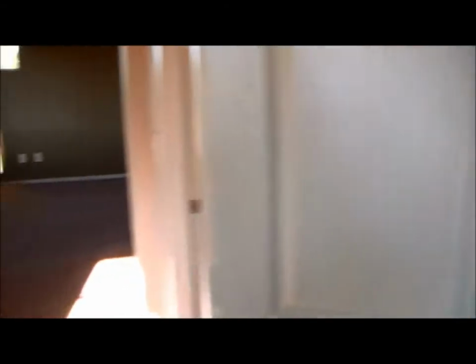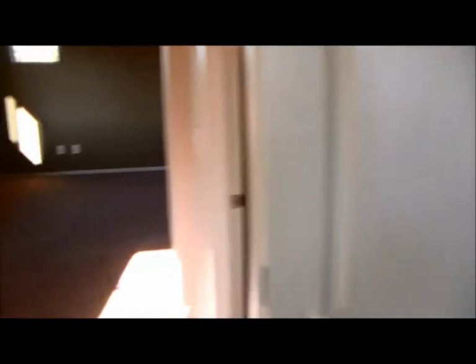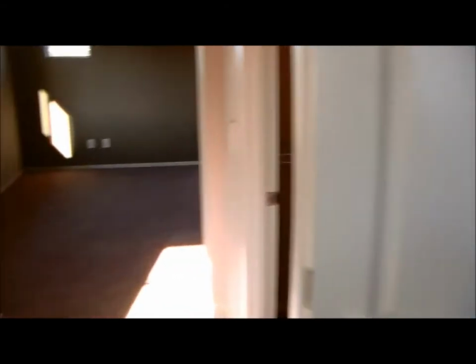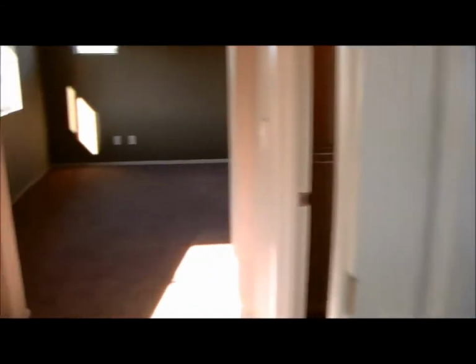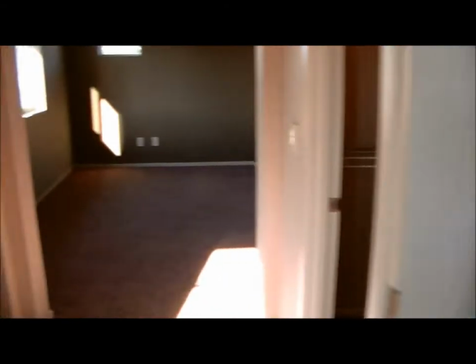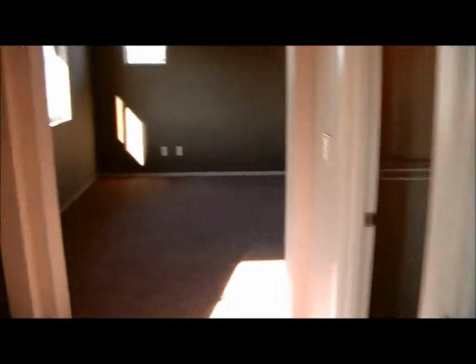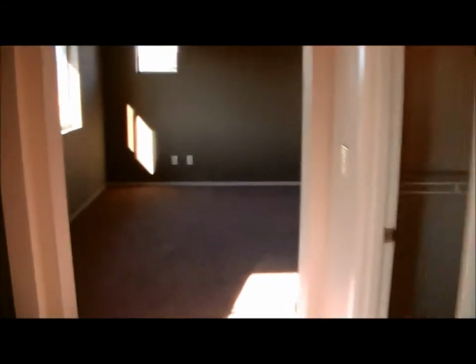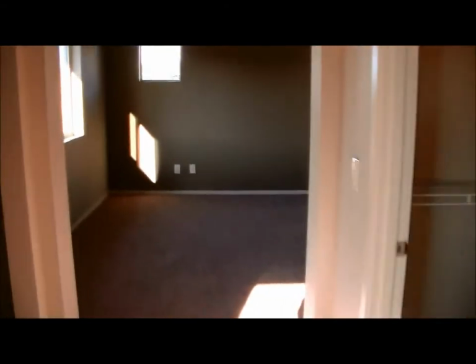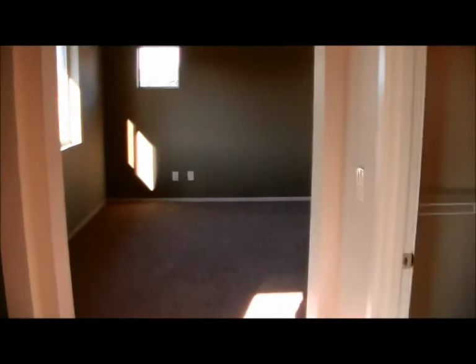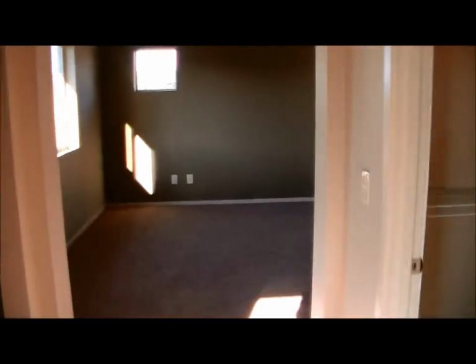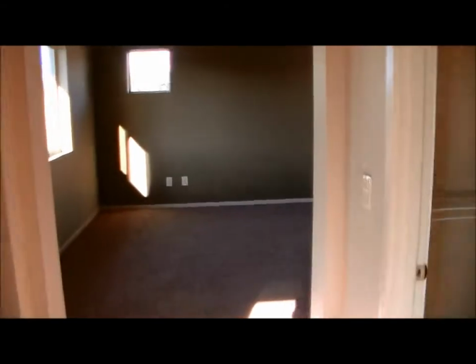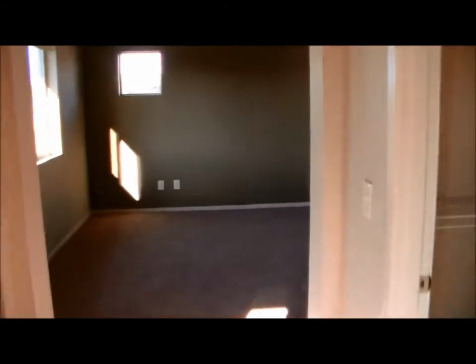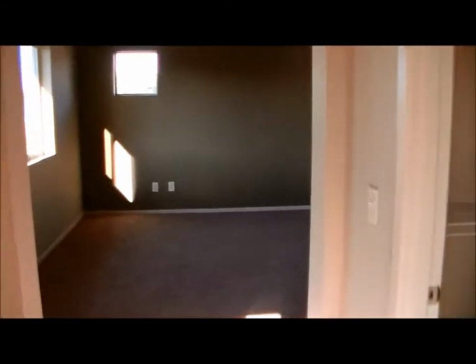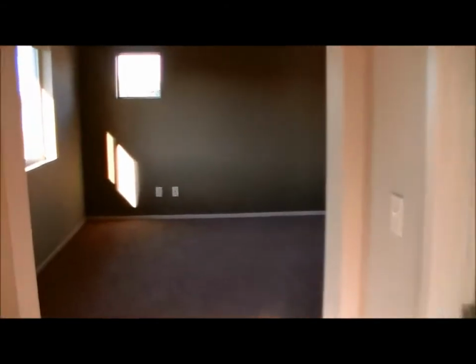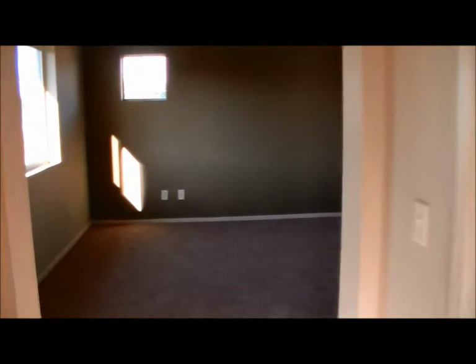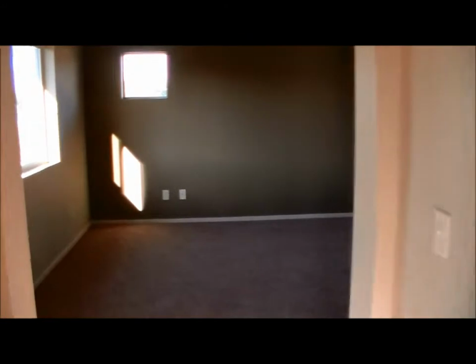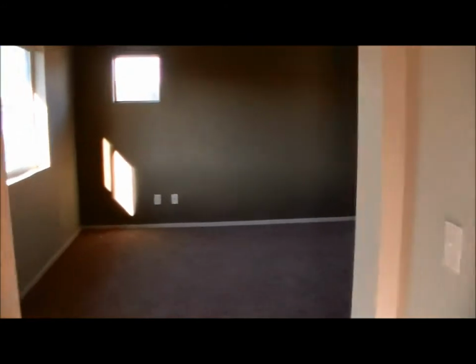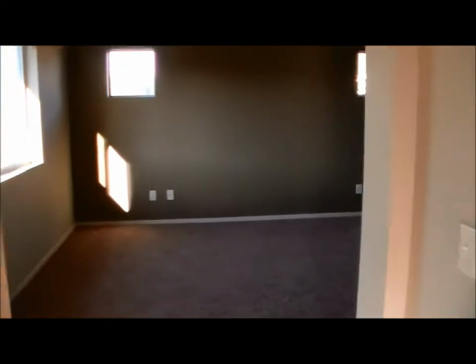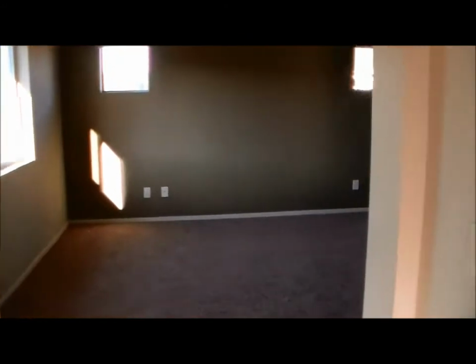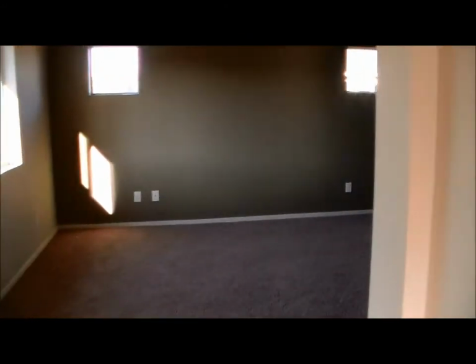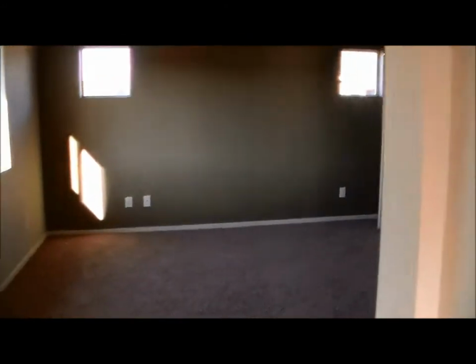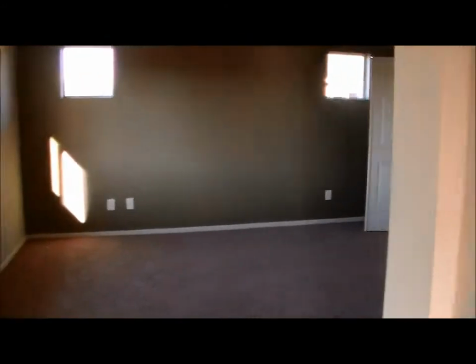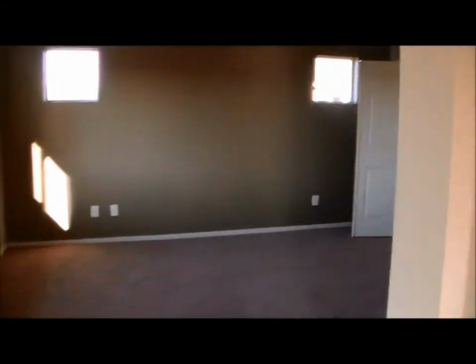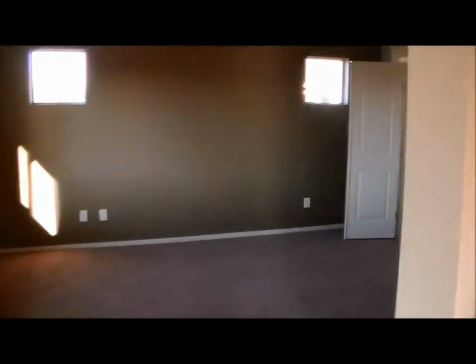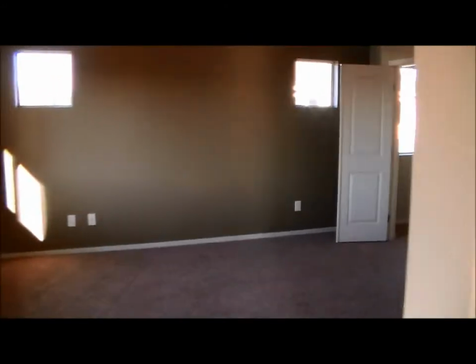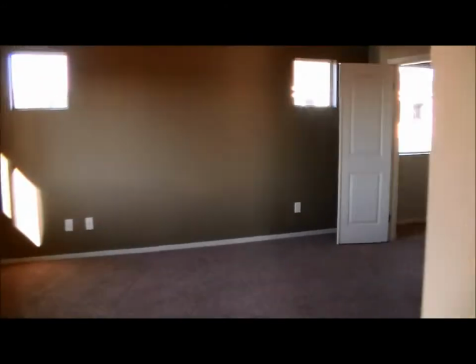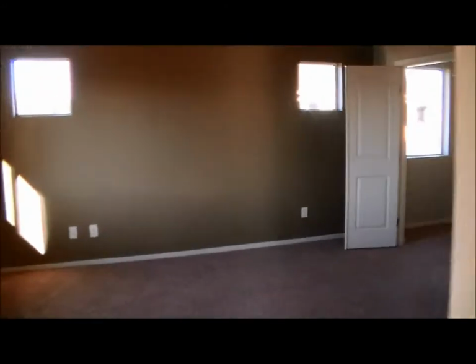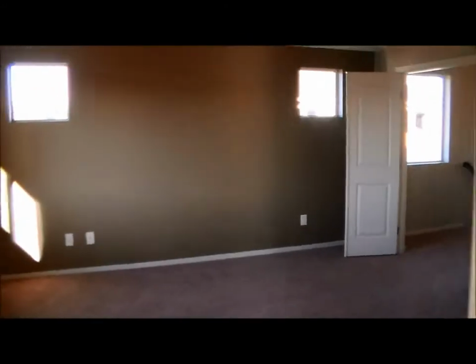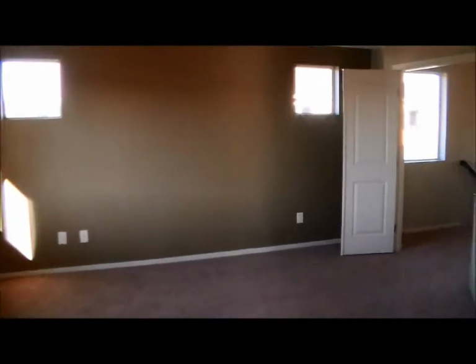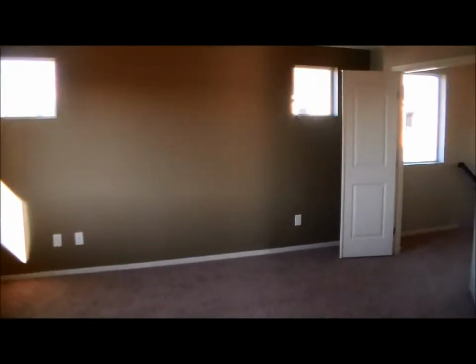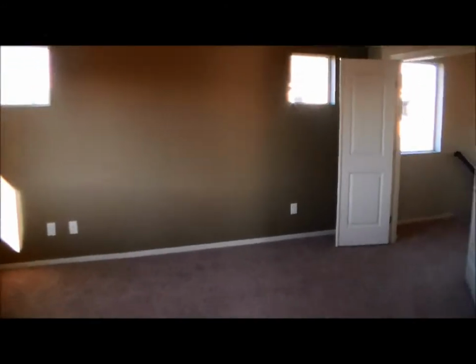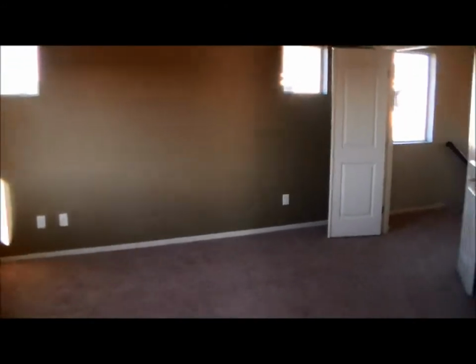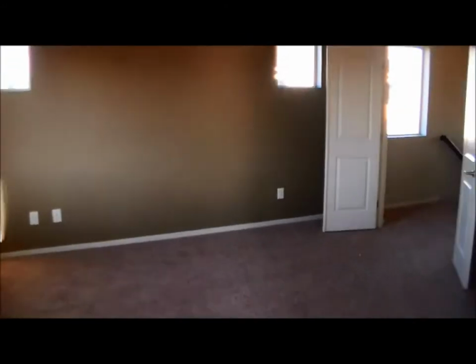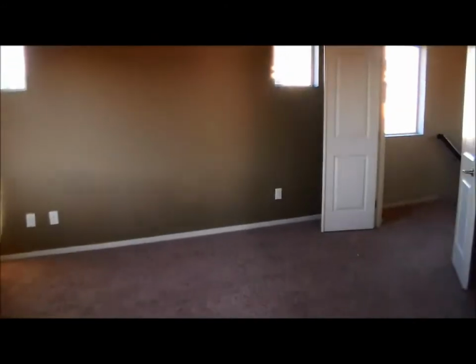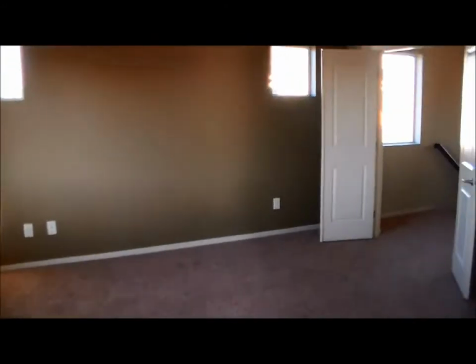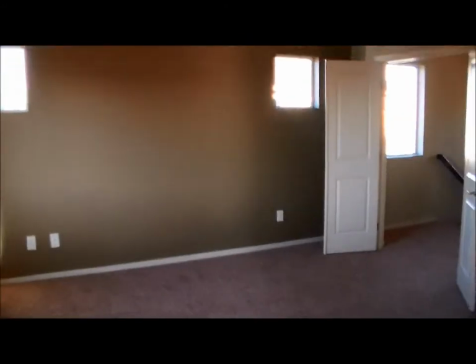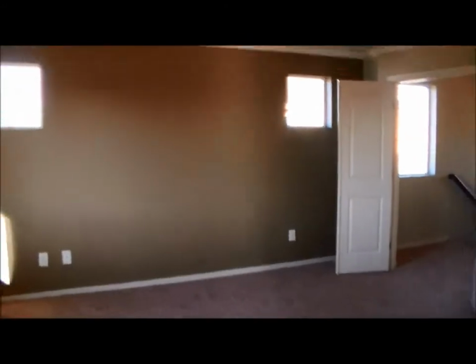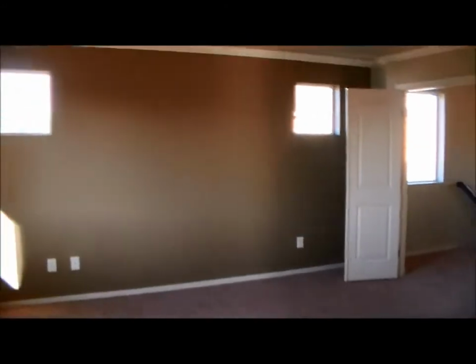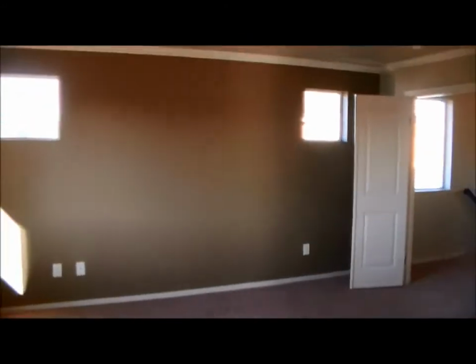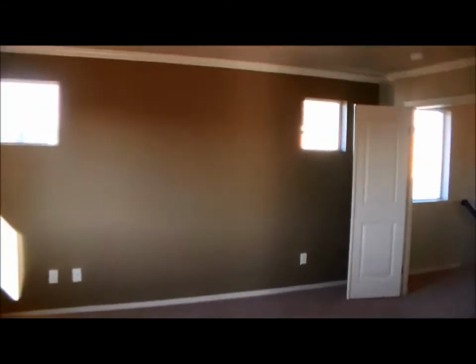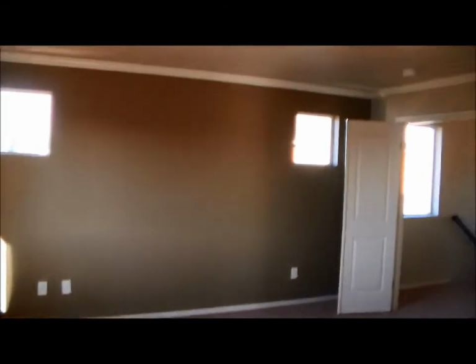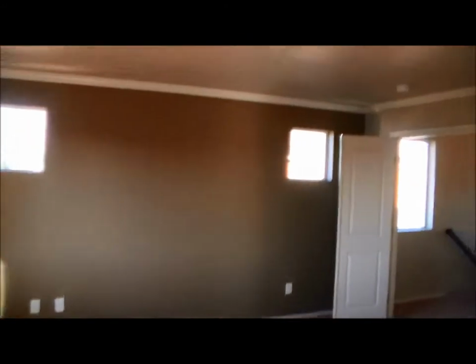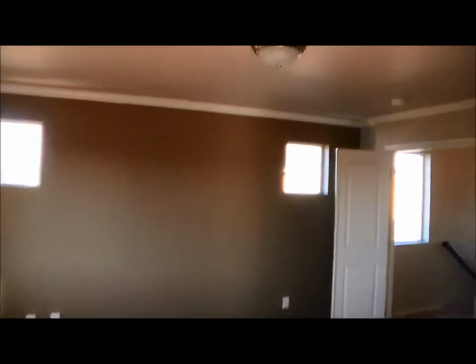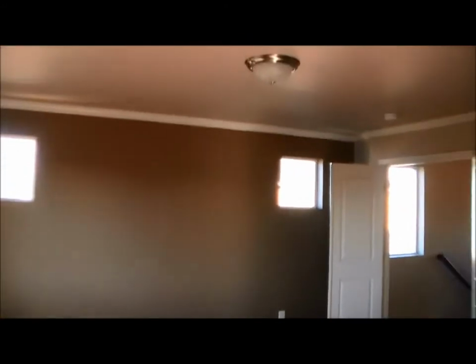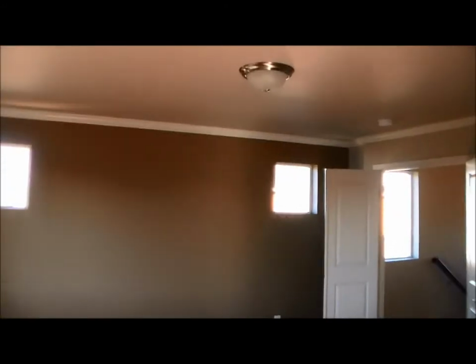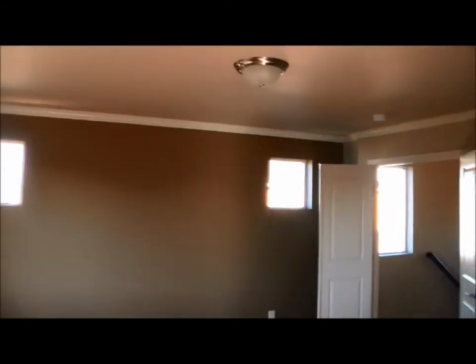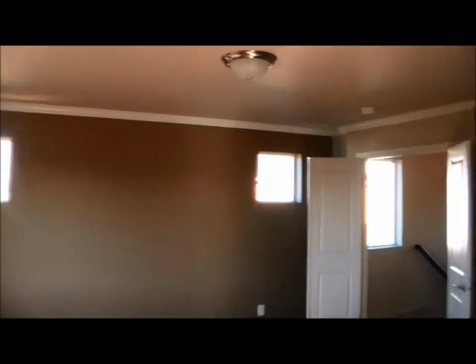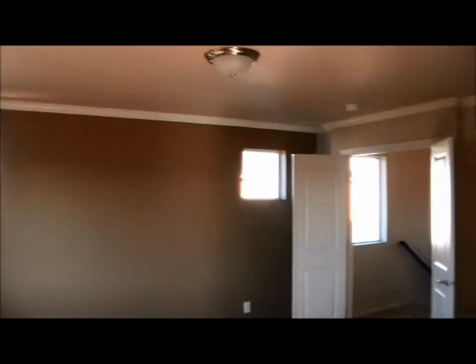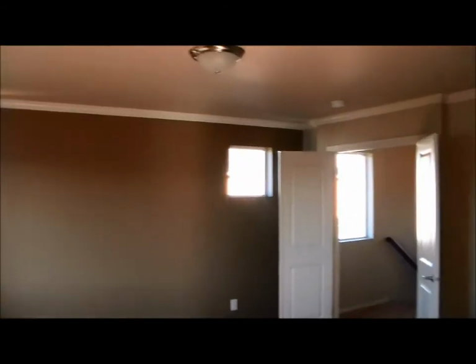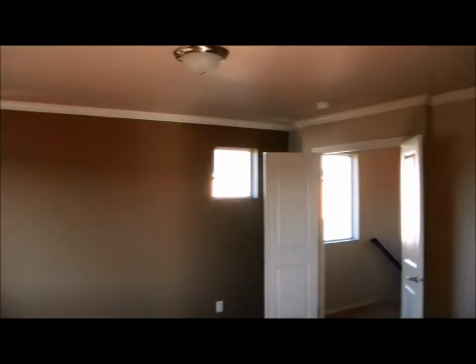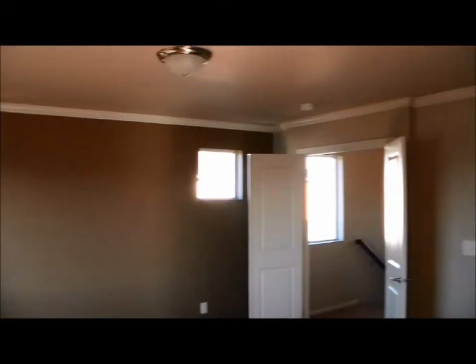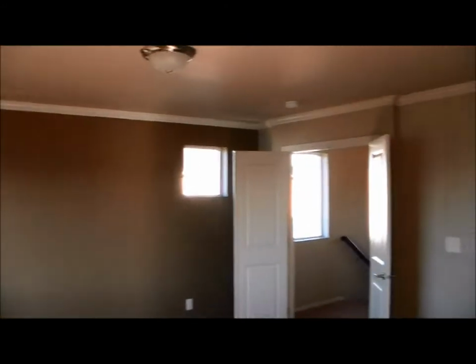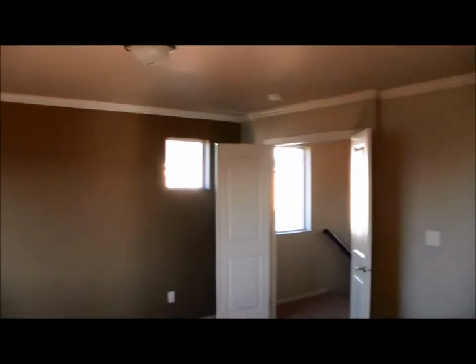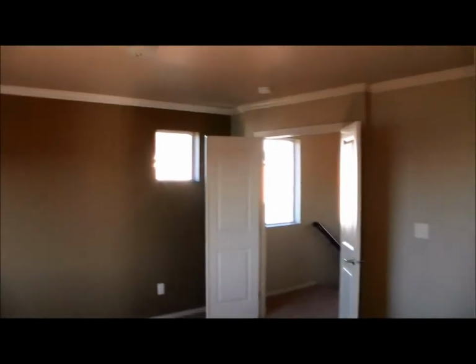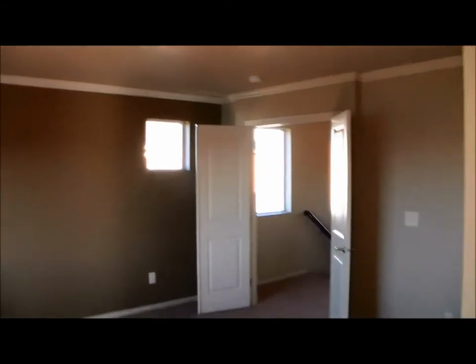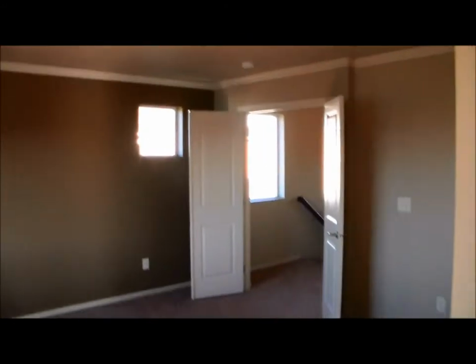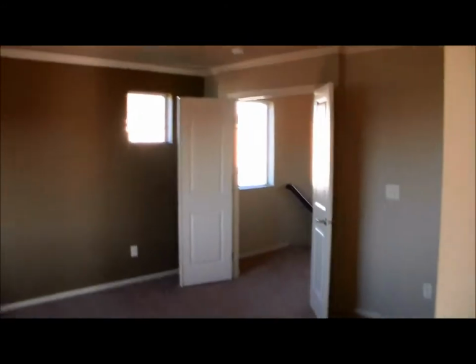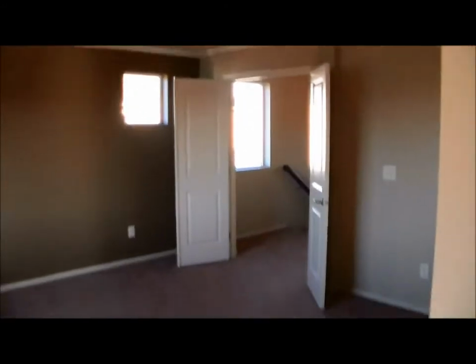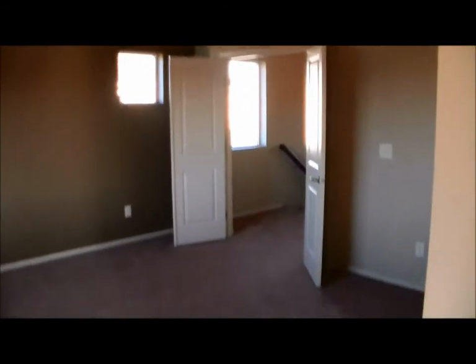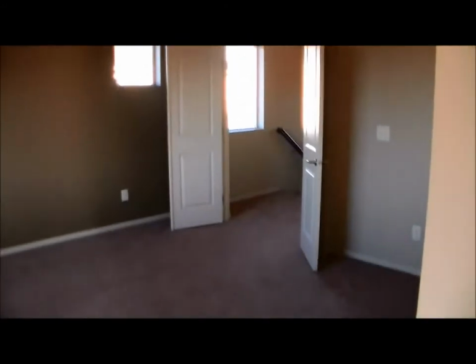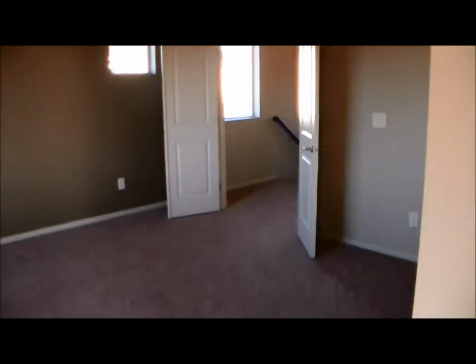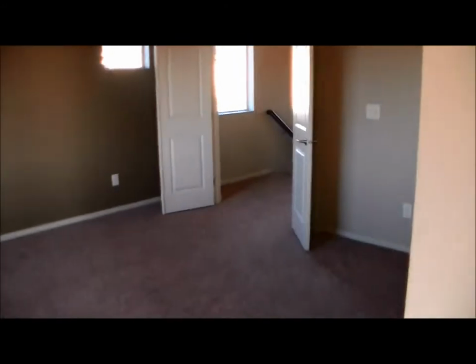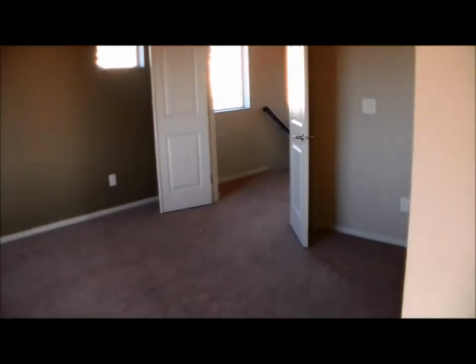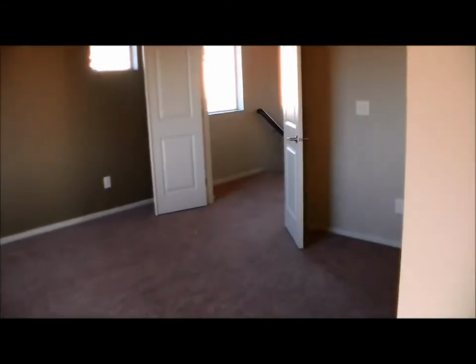We'll go back out to the master. This is the Tualatin — 2014 square feet, three-bedroom home with a den.